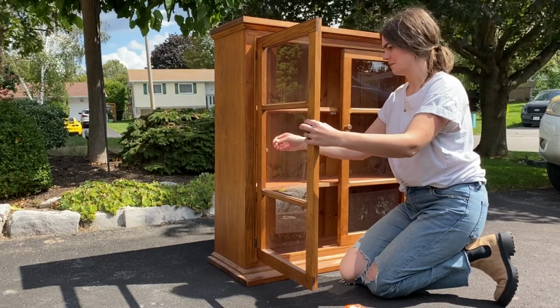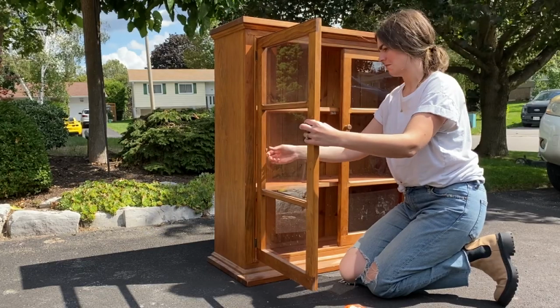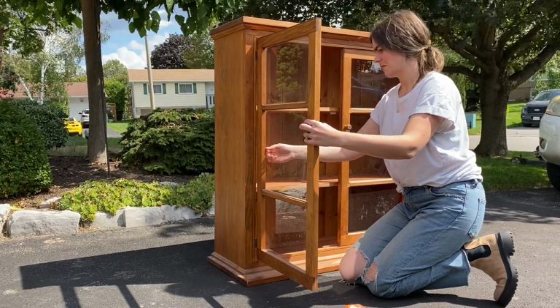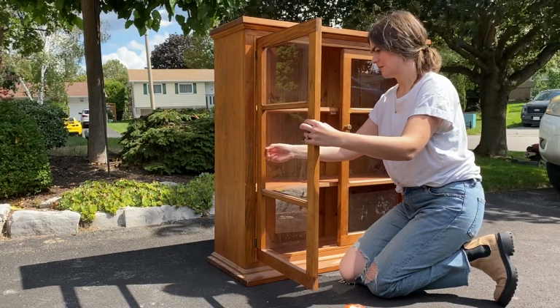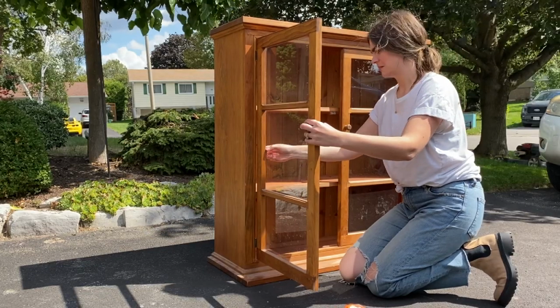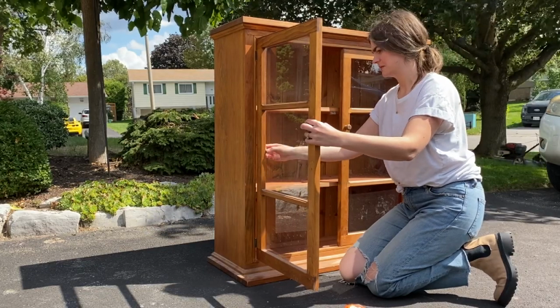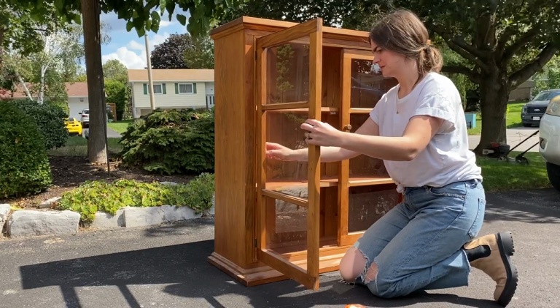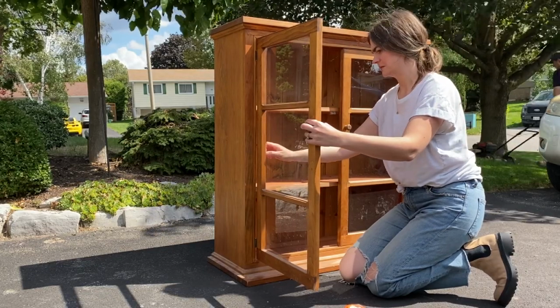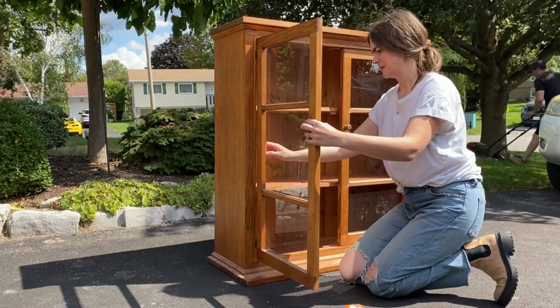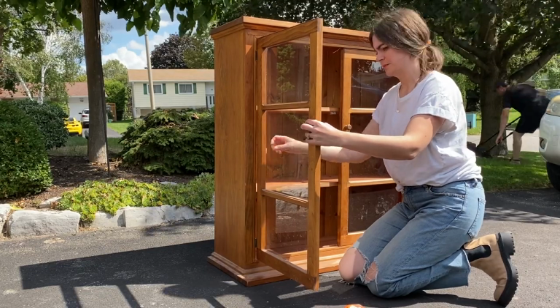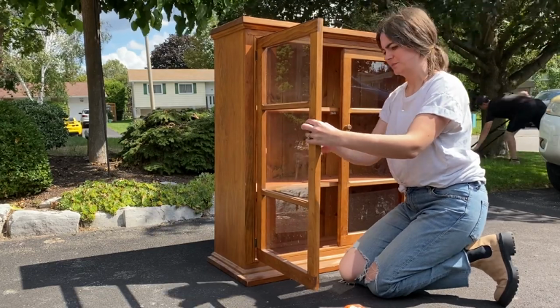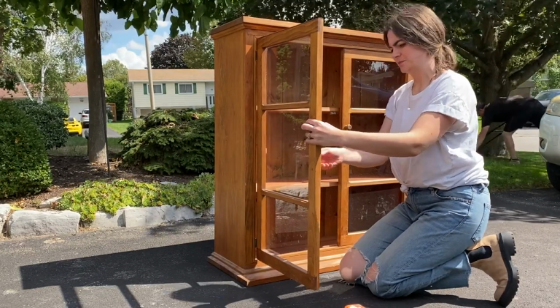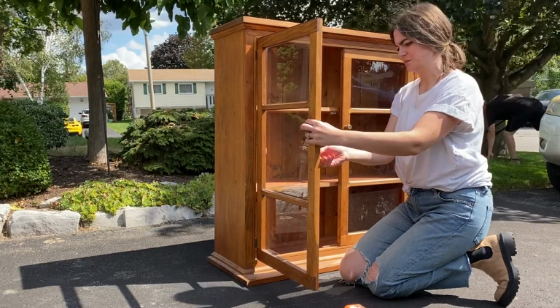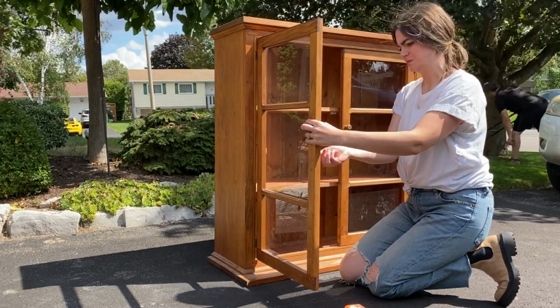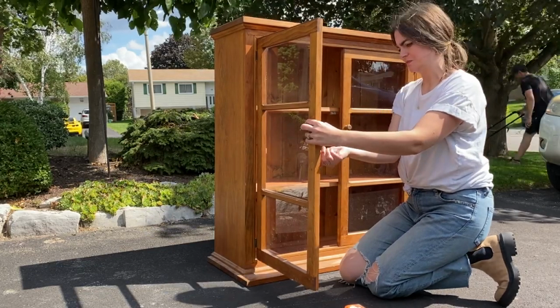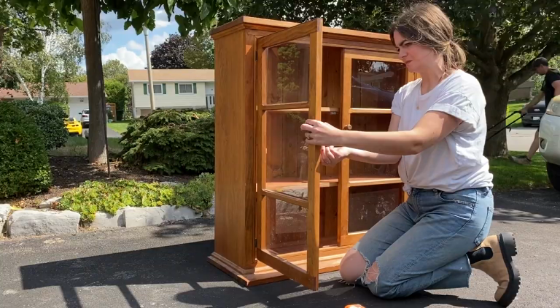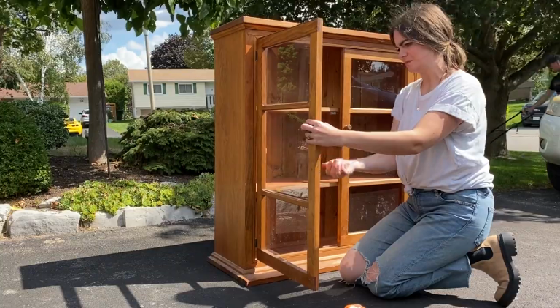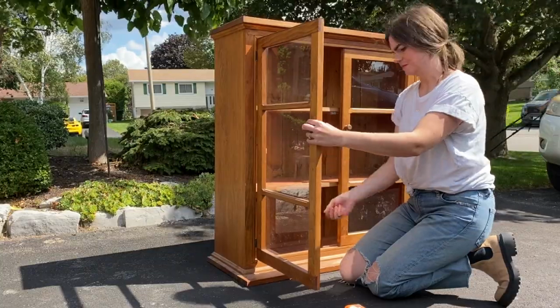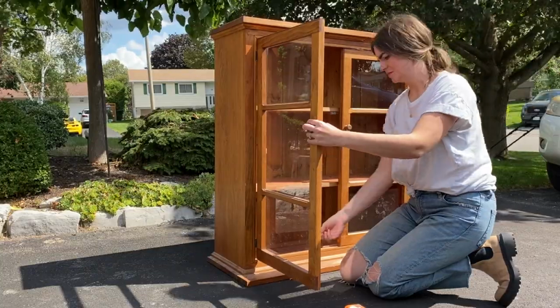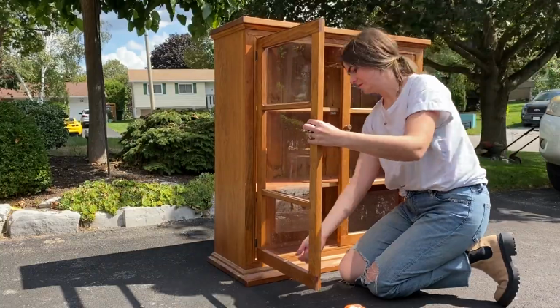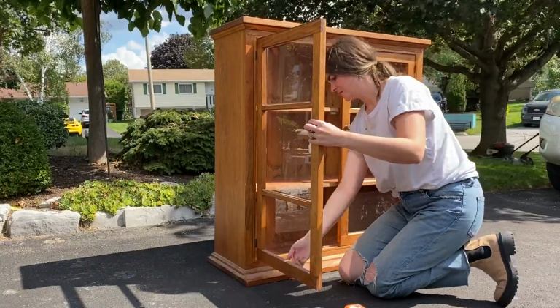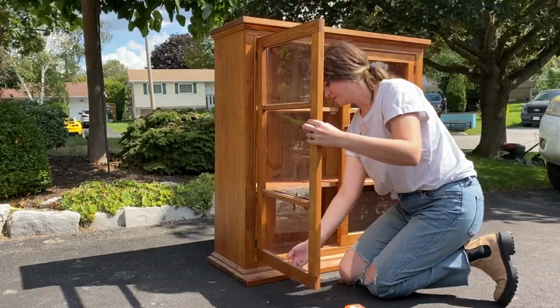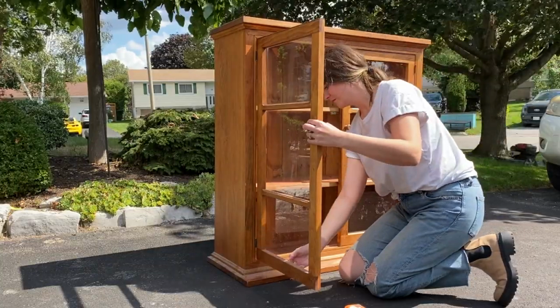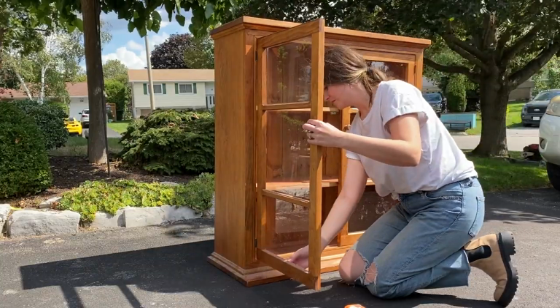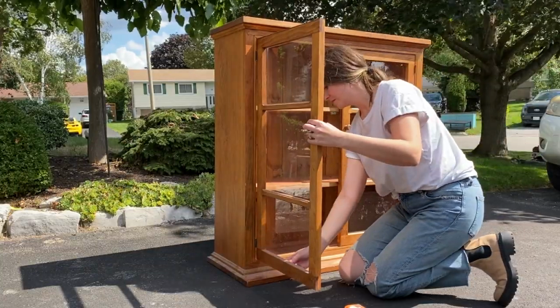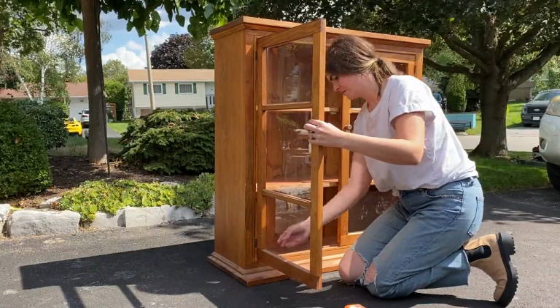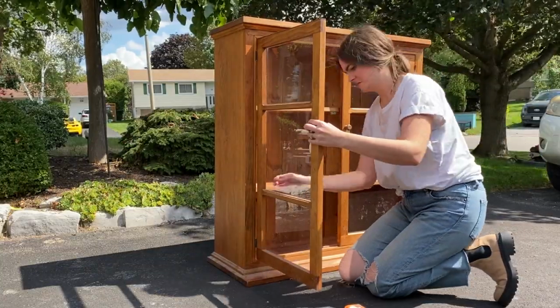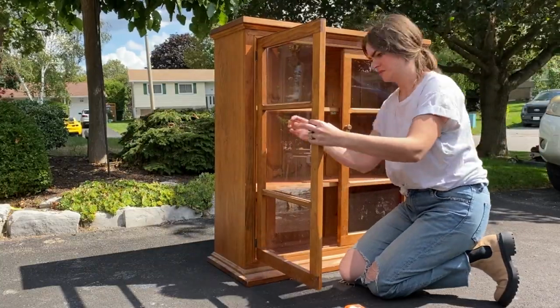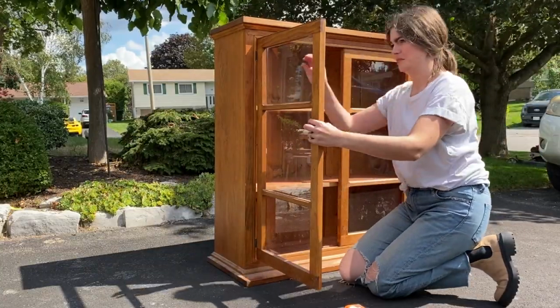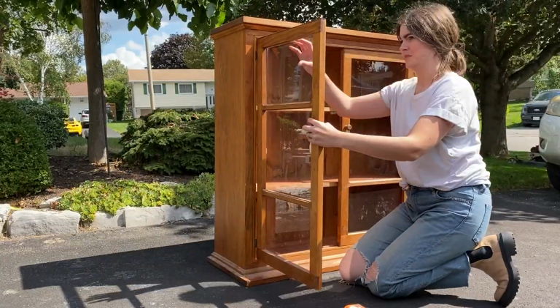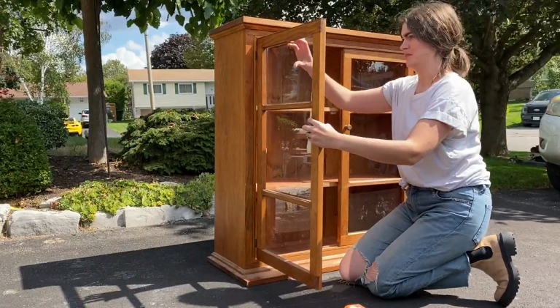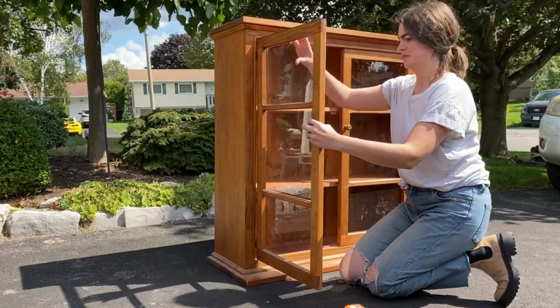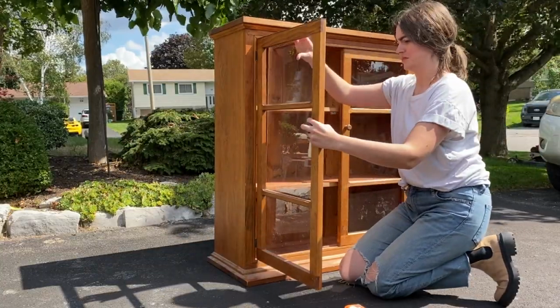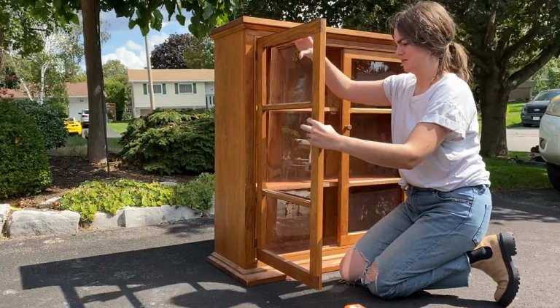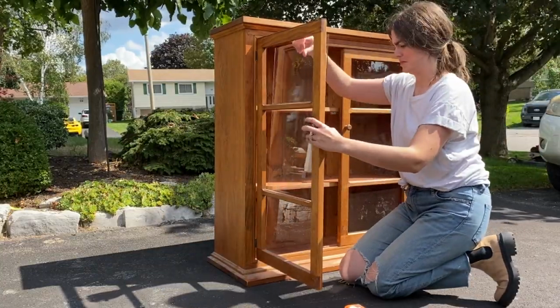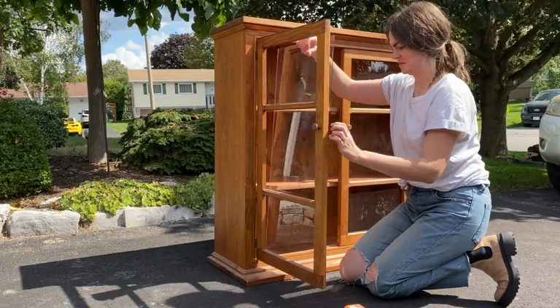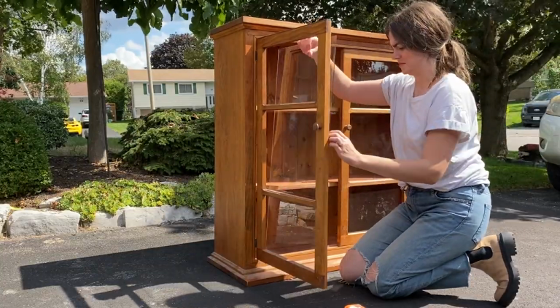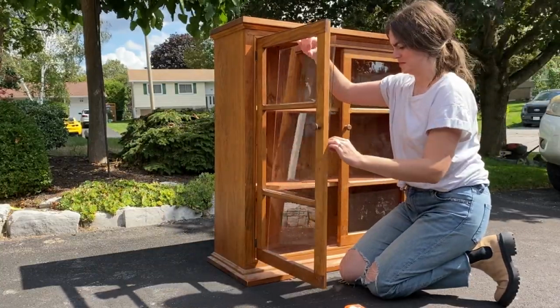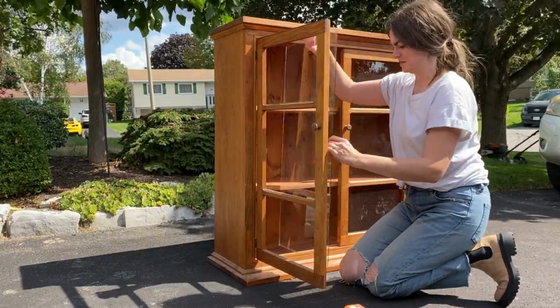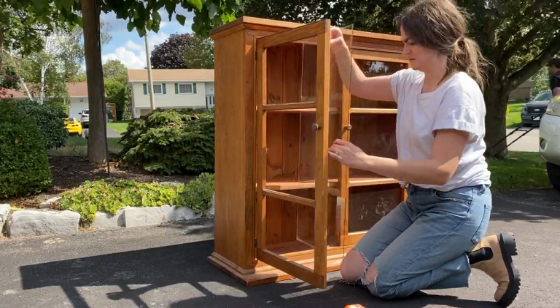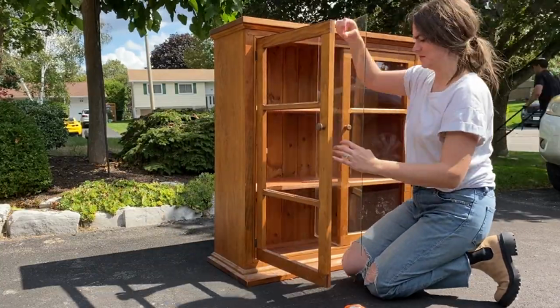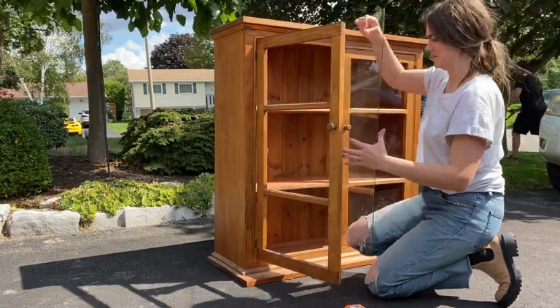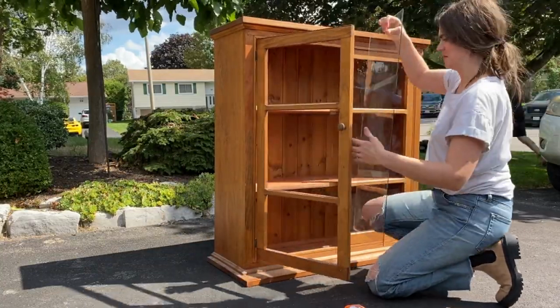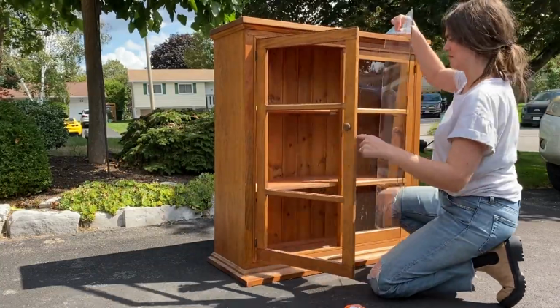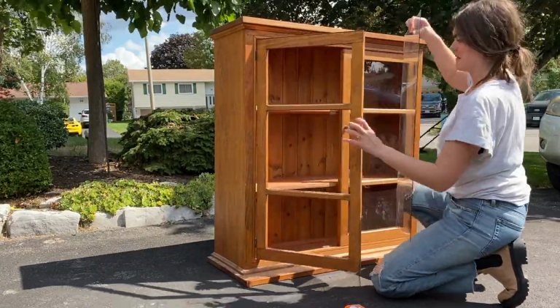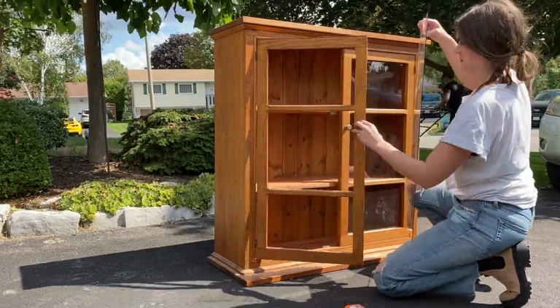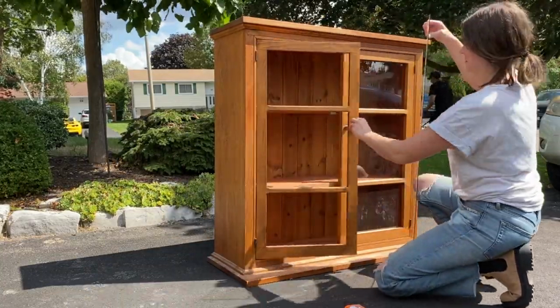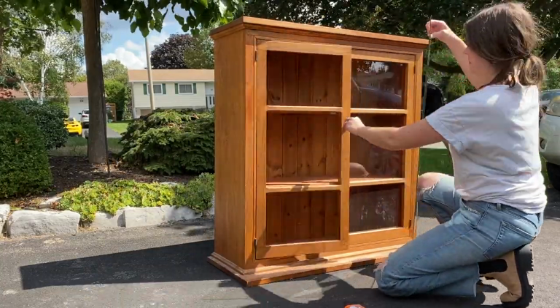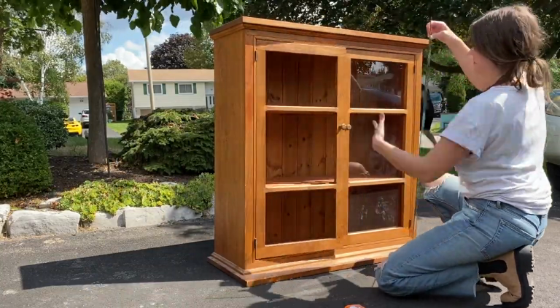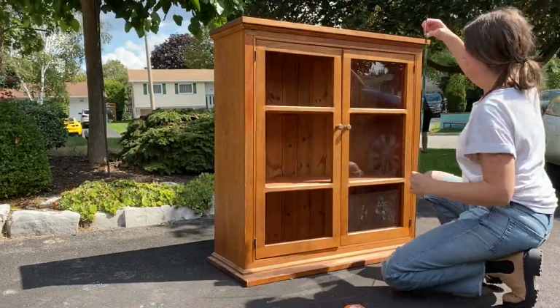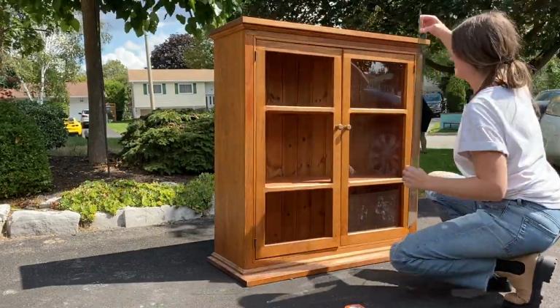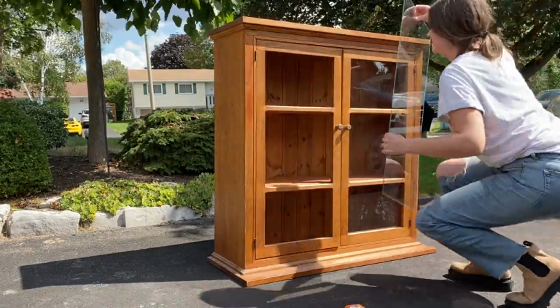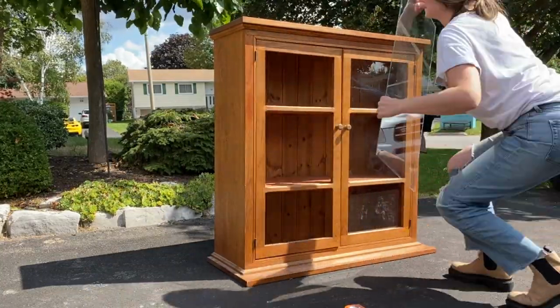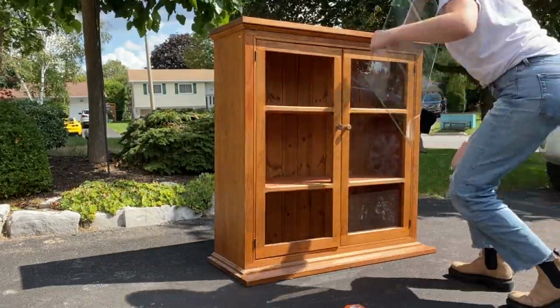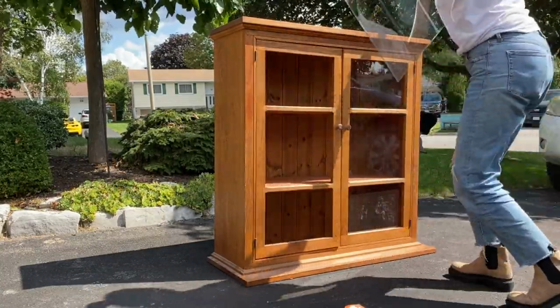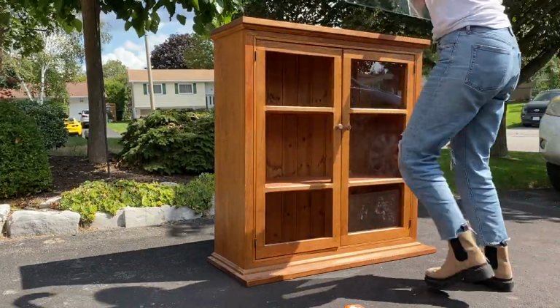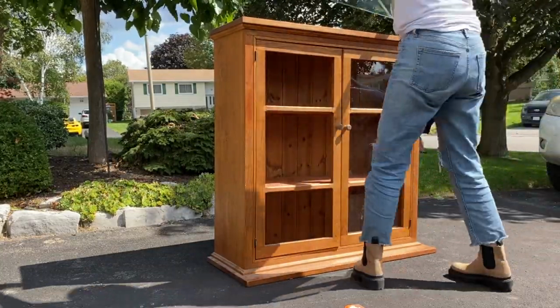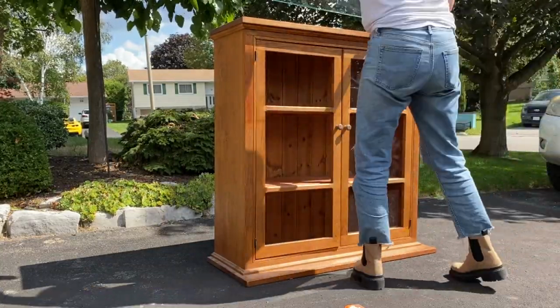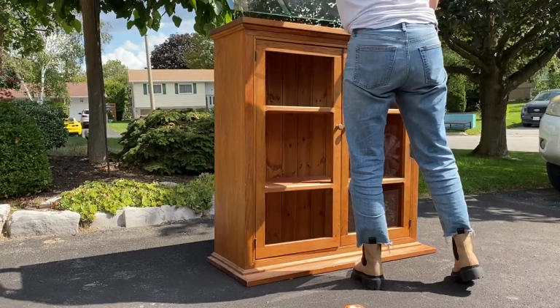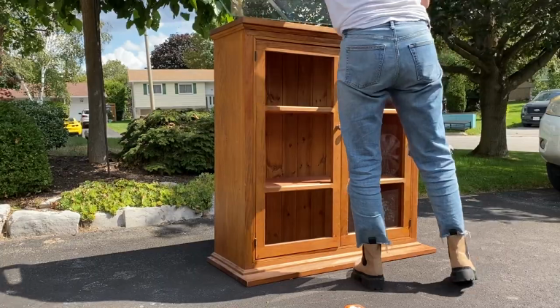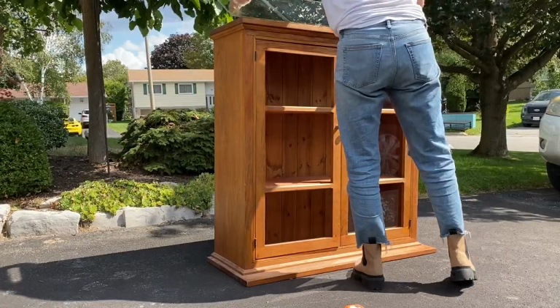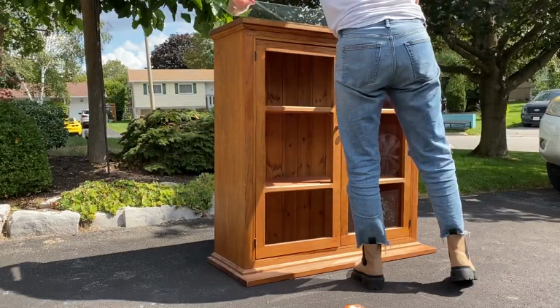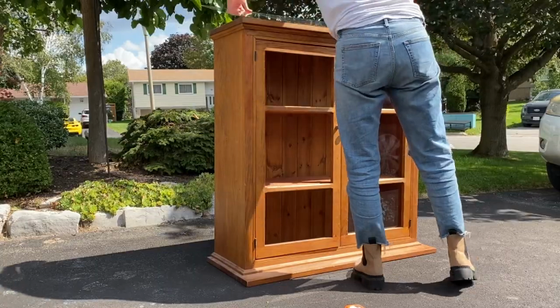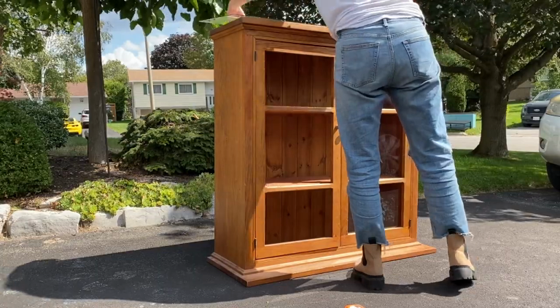The first thing I did was remove the glass from the doors to set it aside while I worked on the unit. The last thing I wanted was for this glass to break.